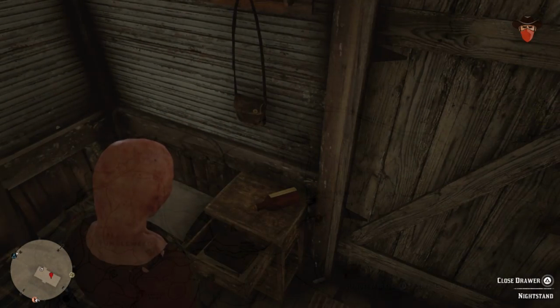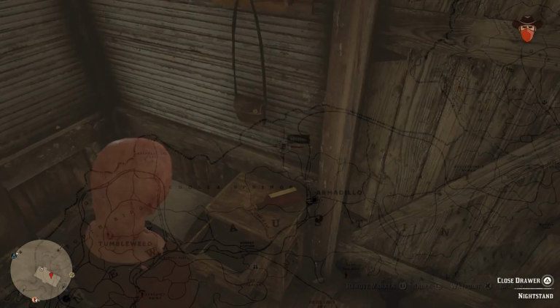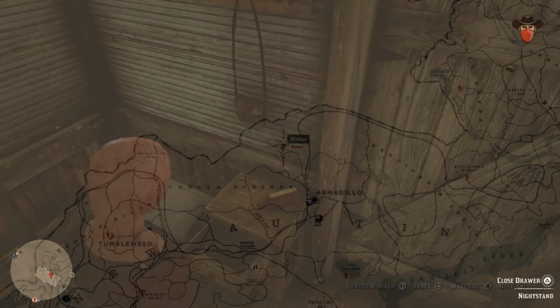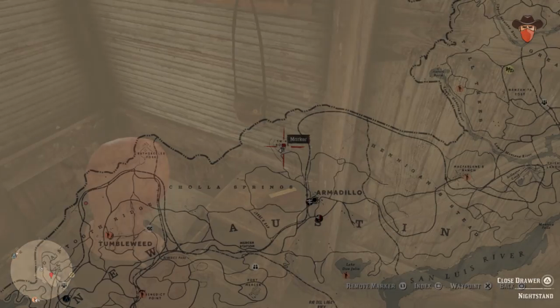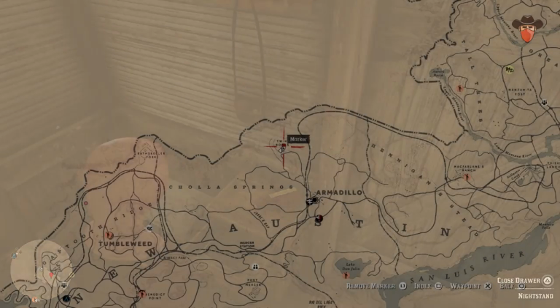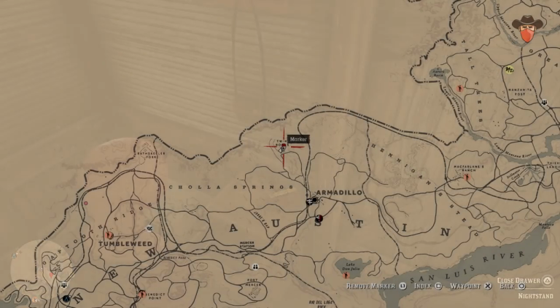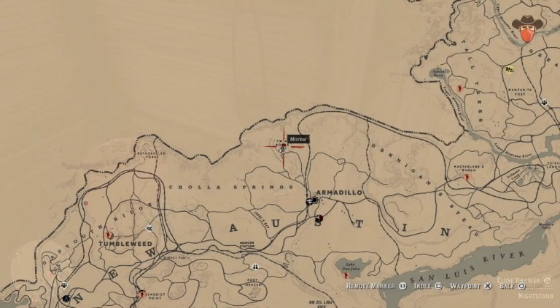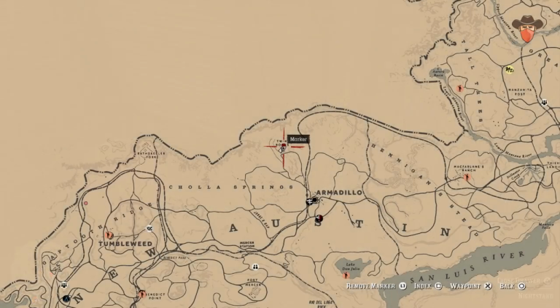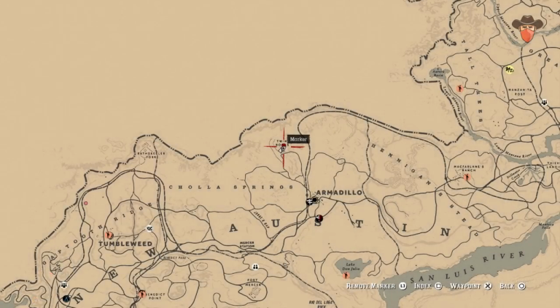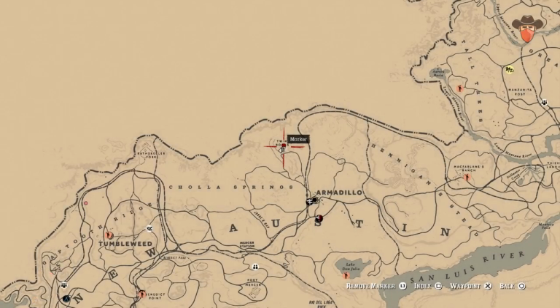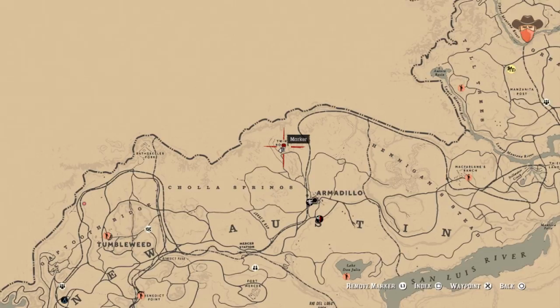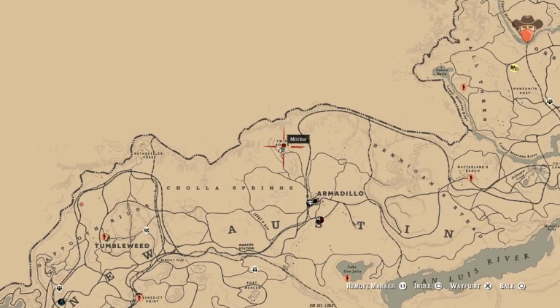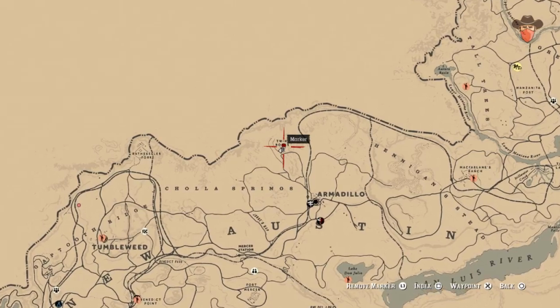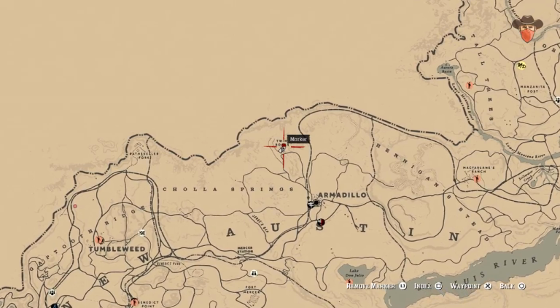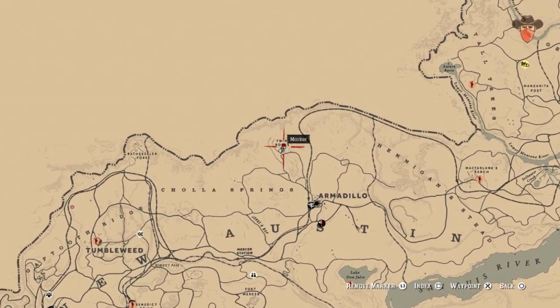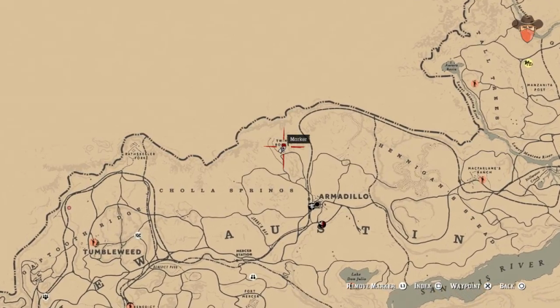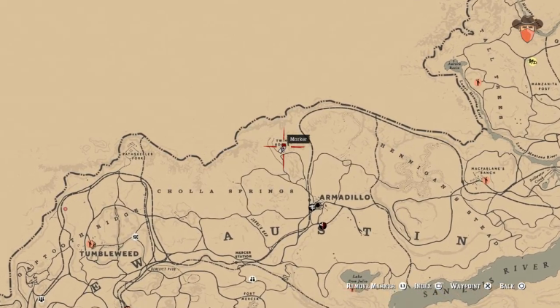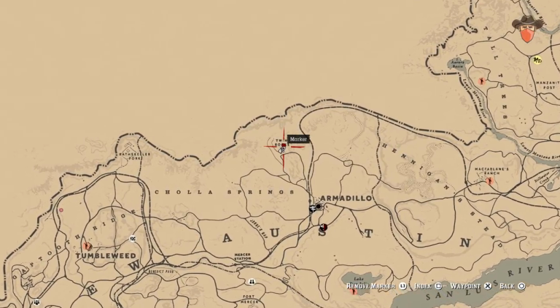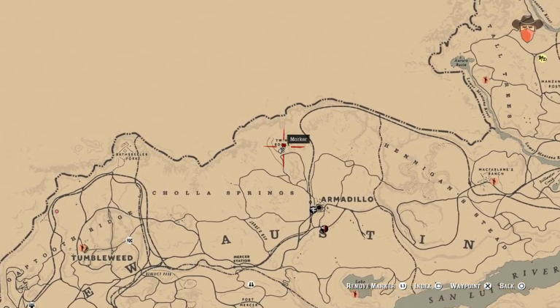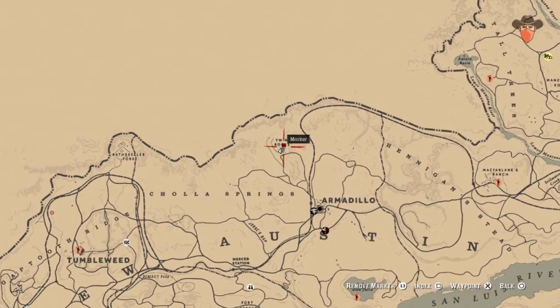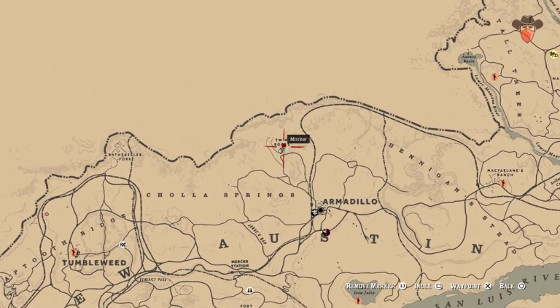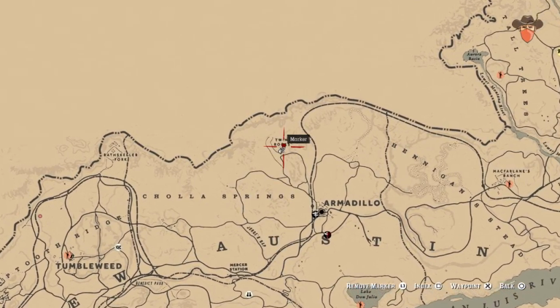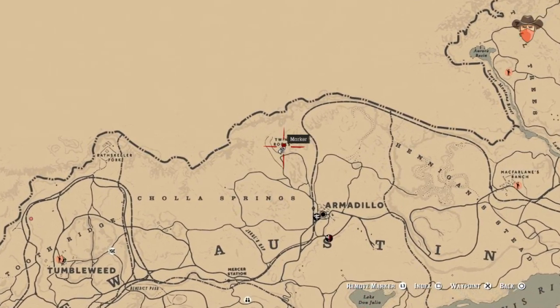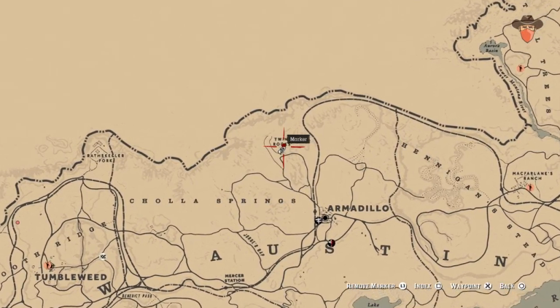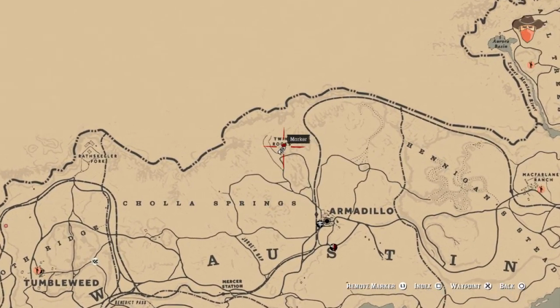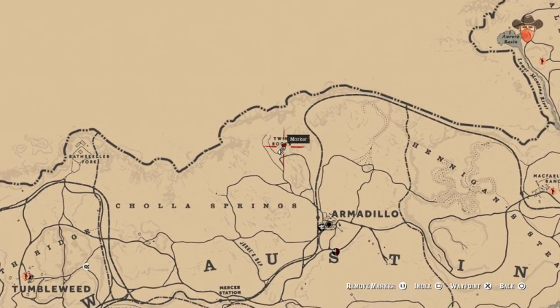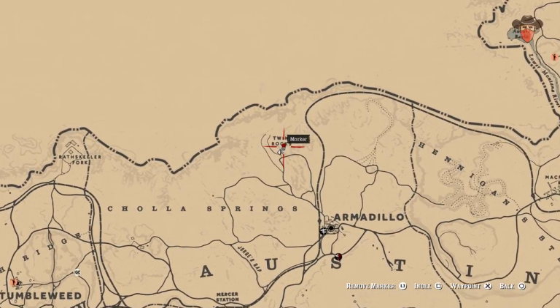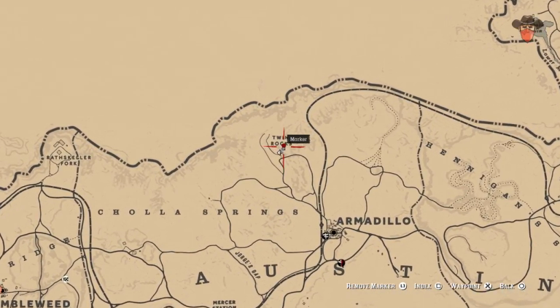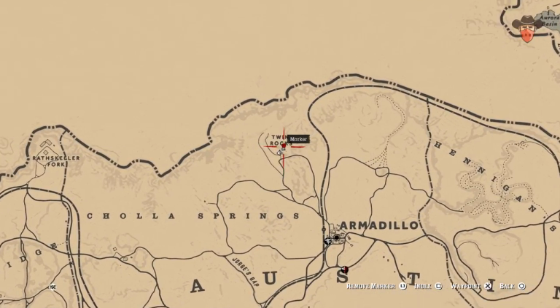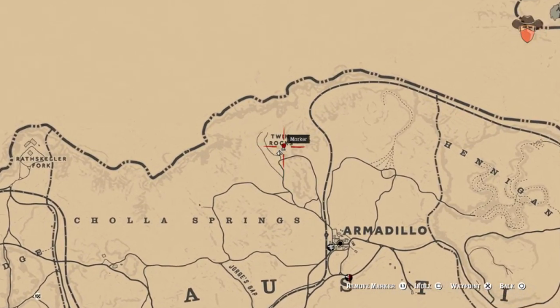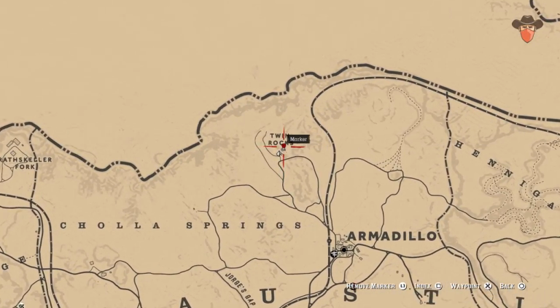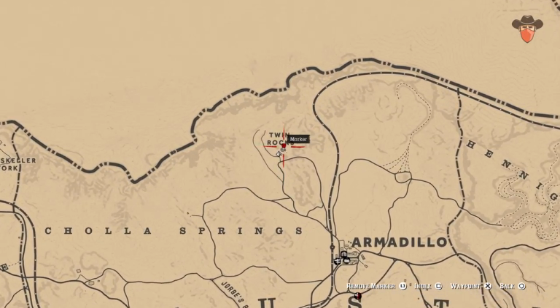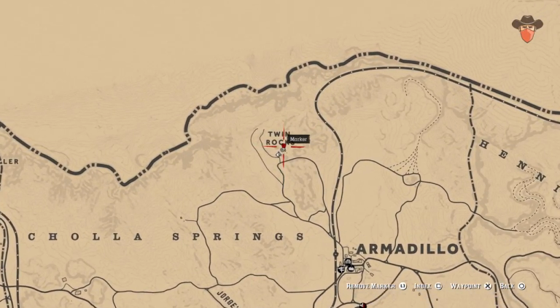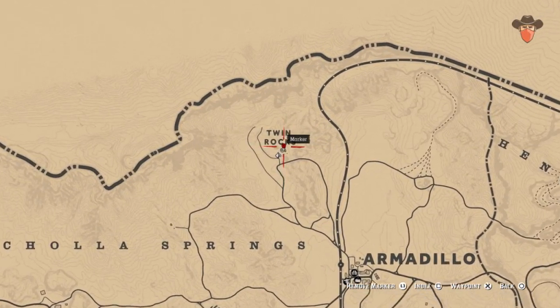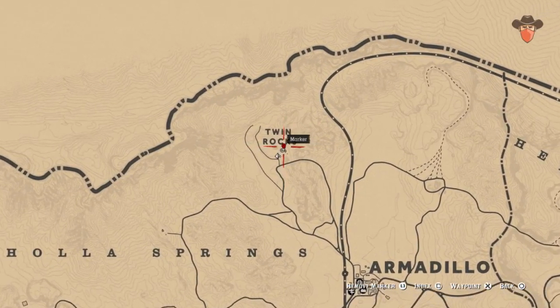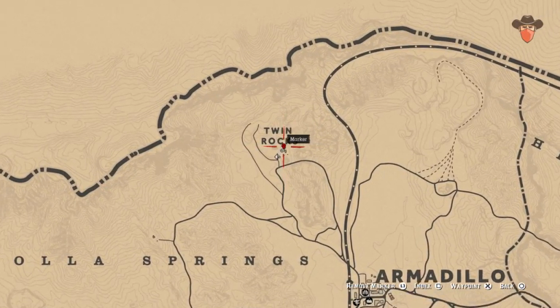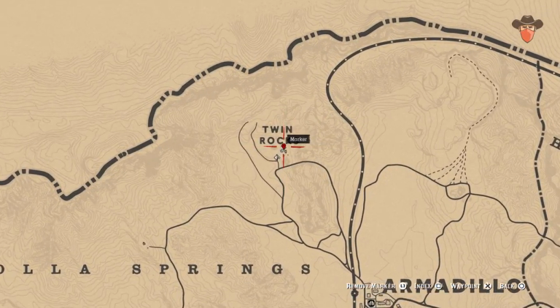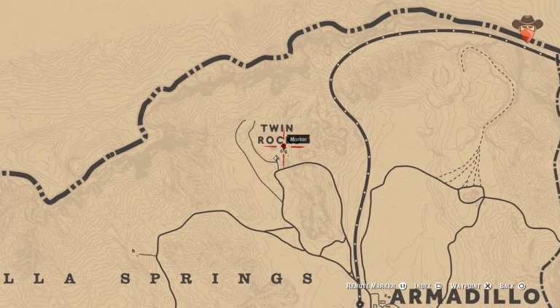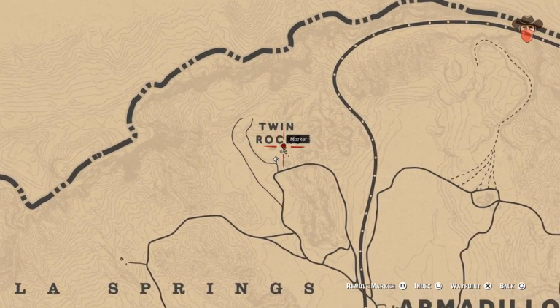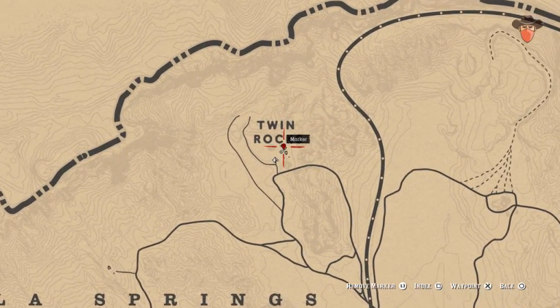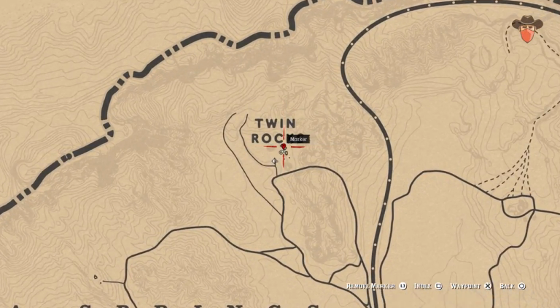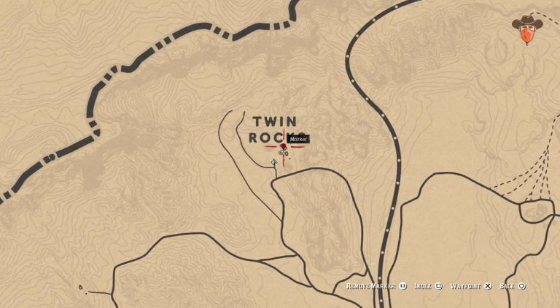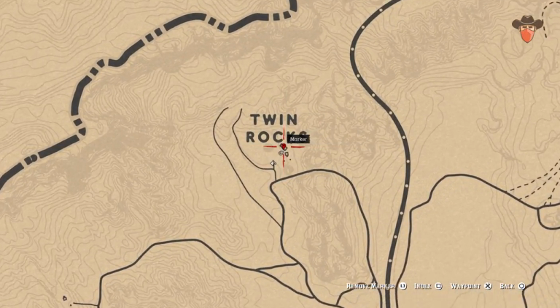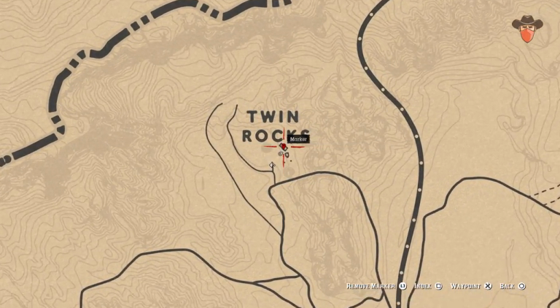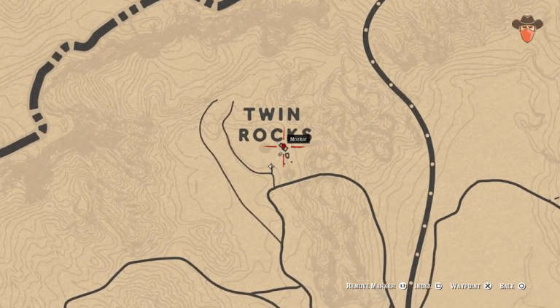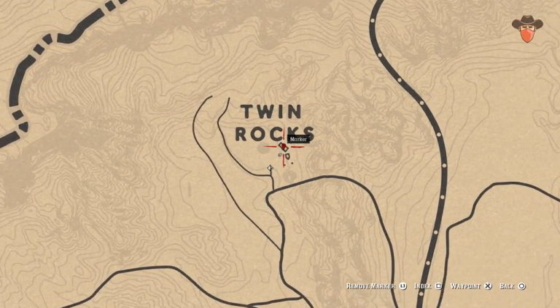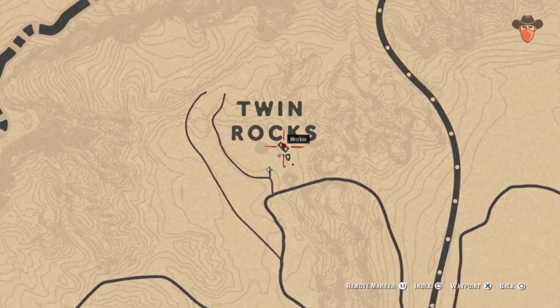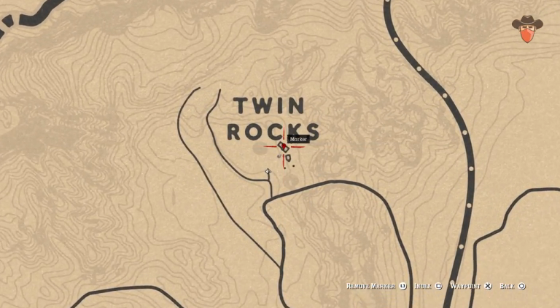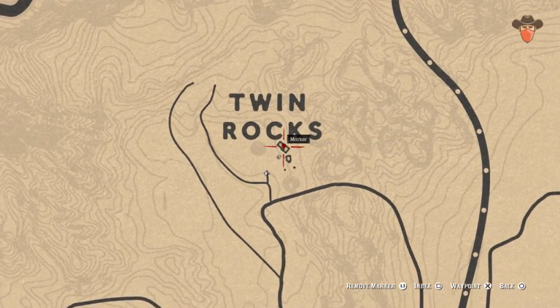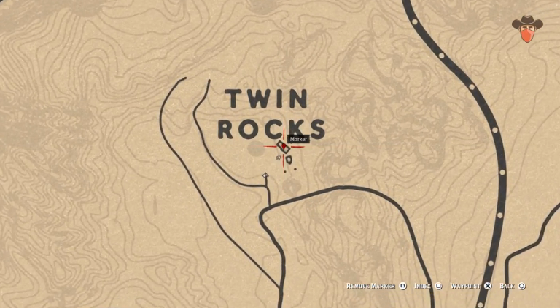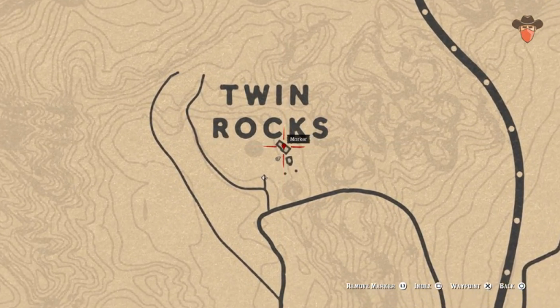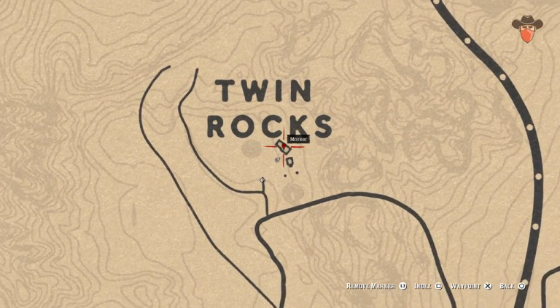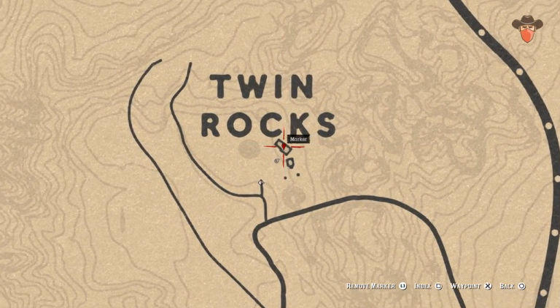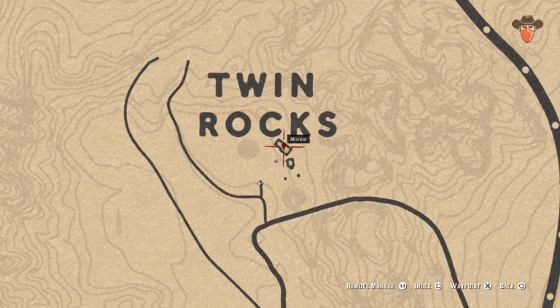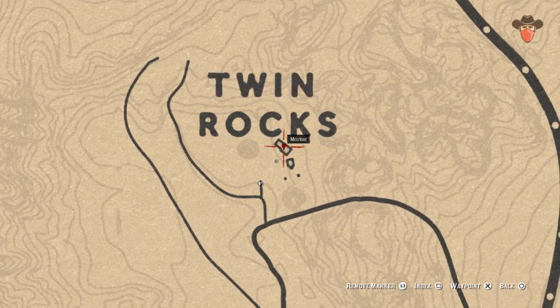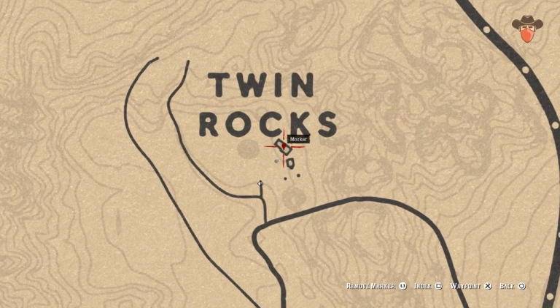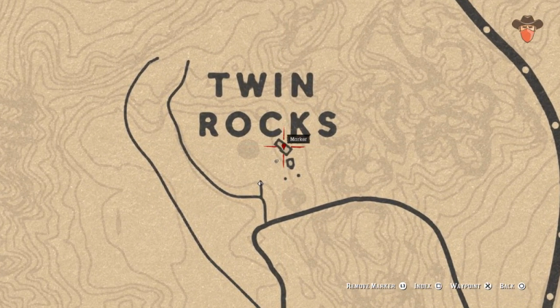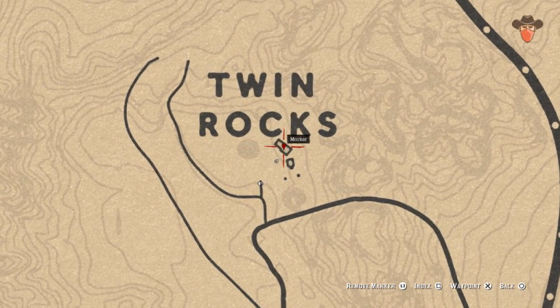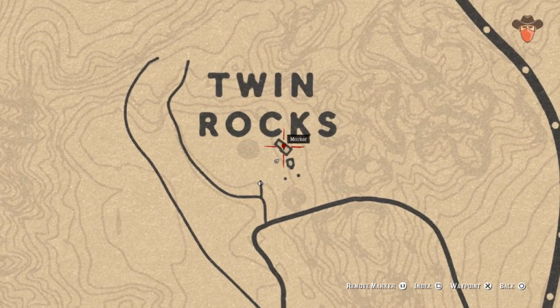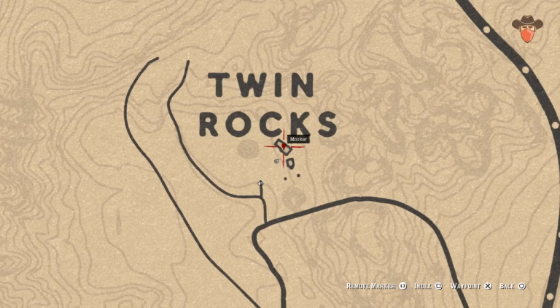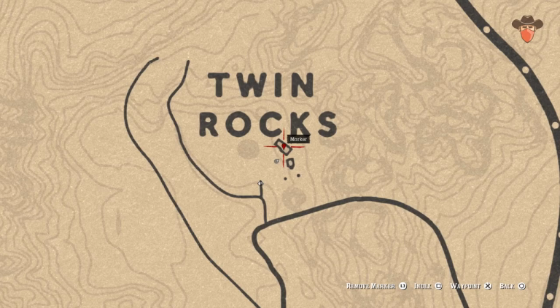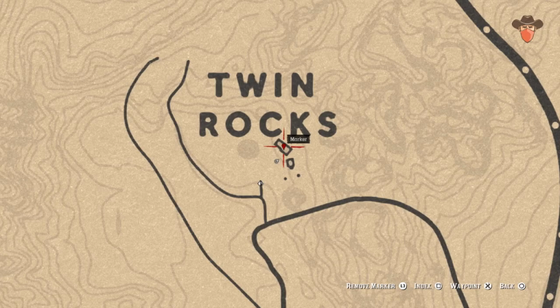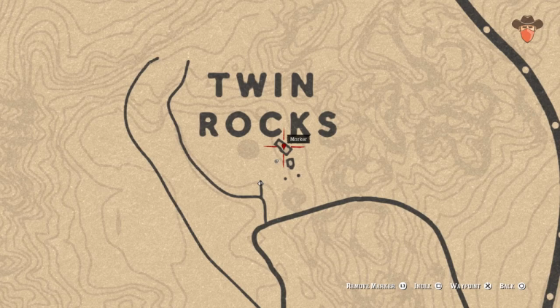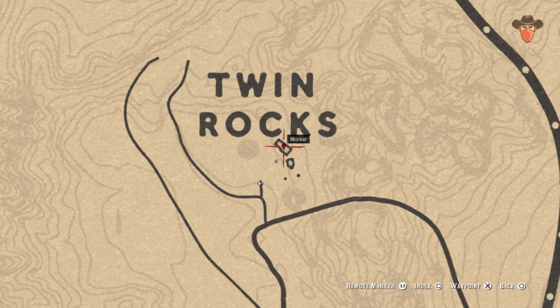Now go north of Armadillo to Twin Rocks. Go inside the home to find a potent health cure next to the bed.